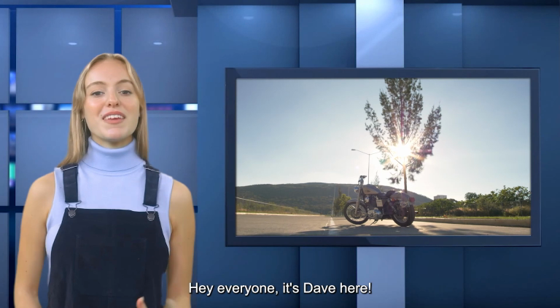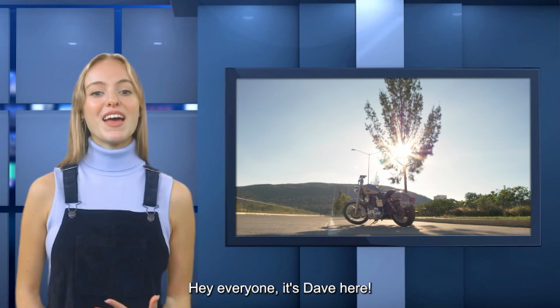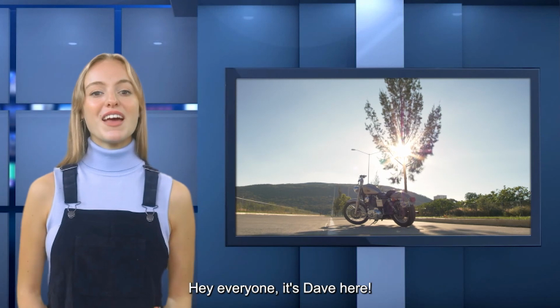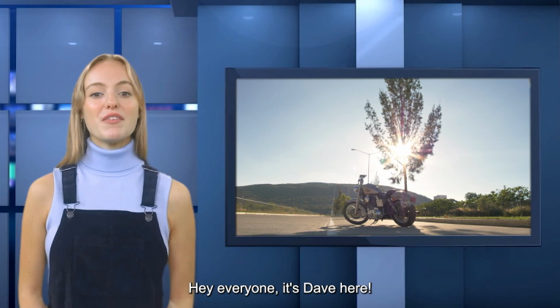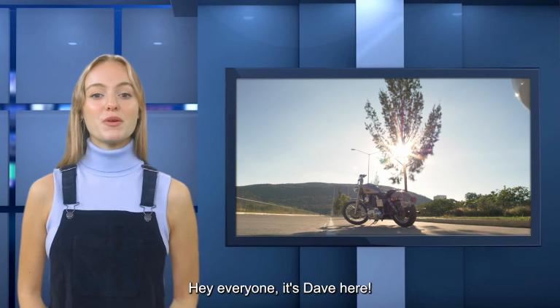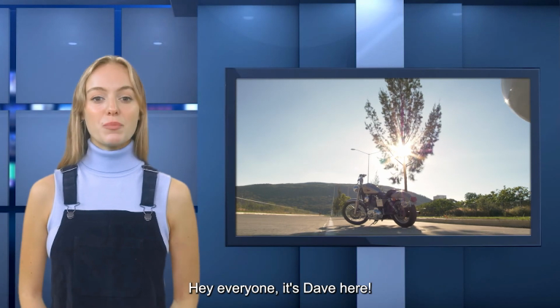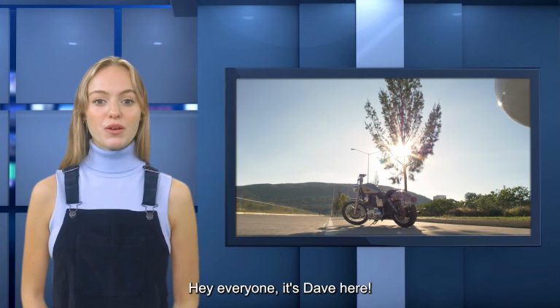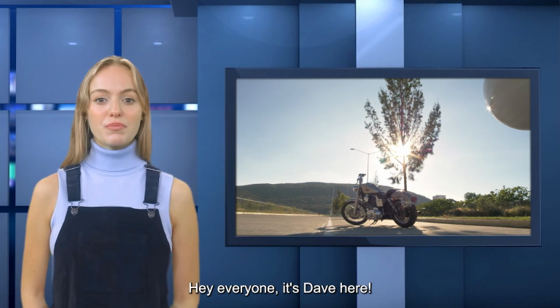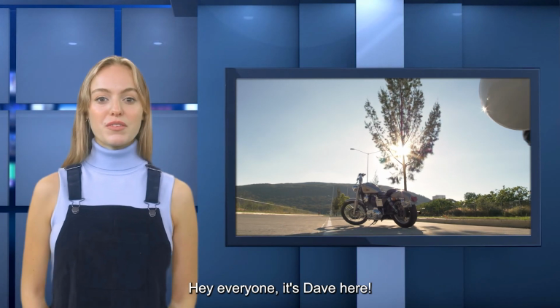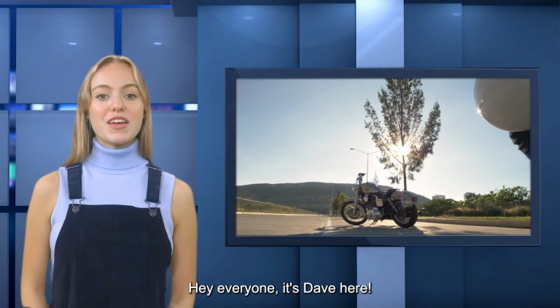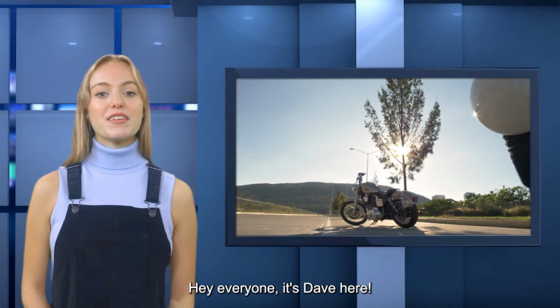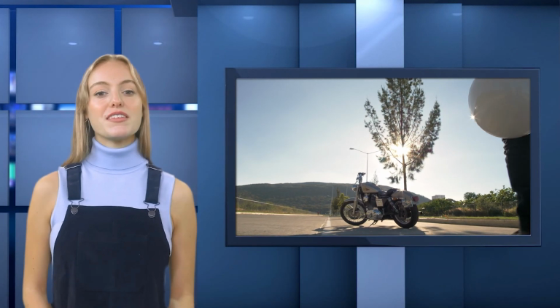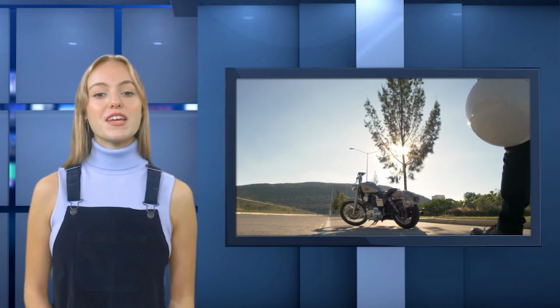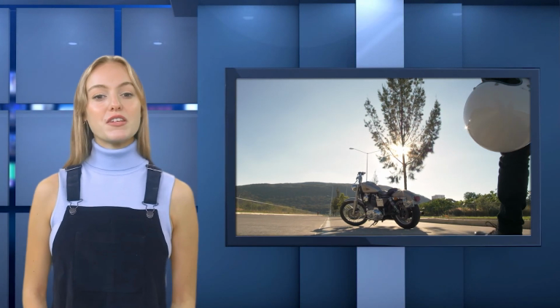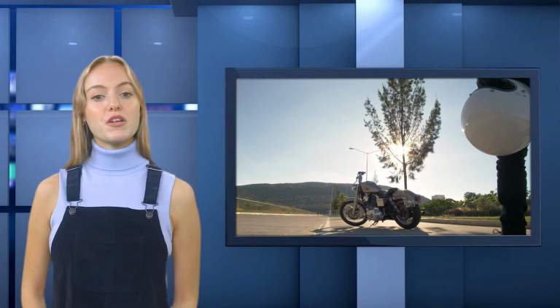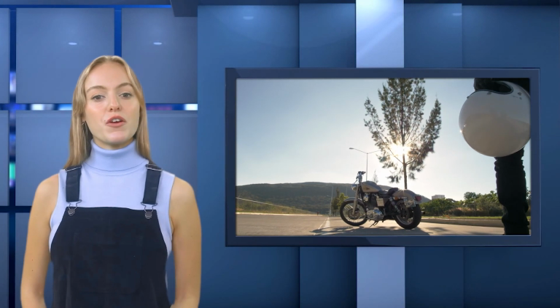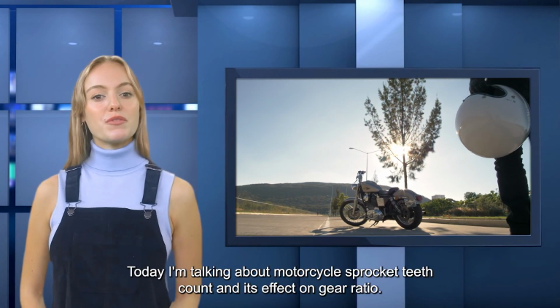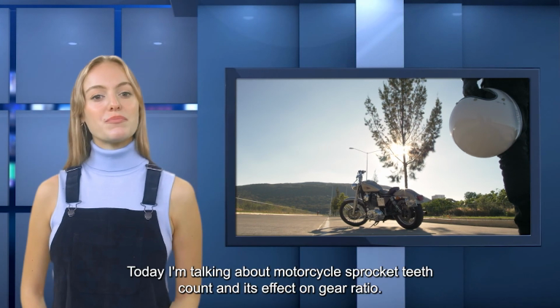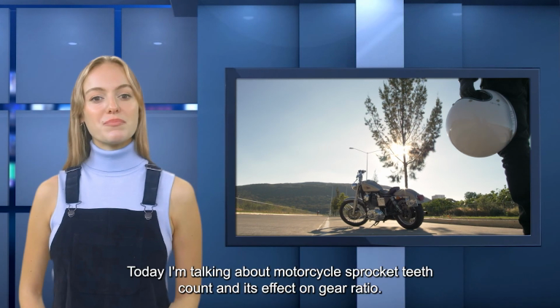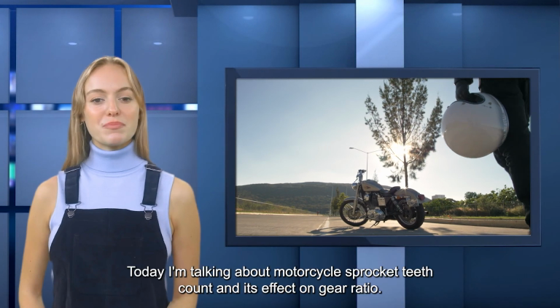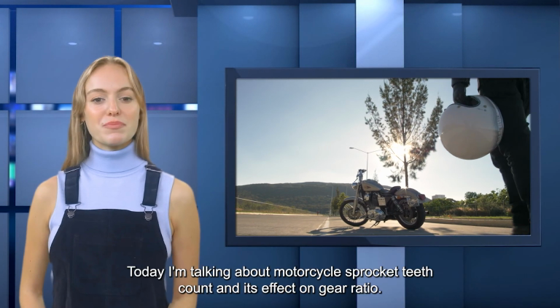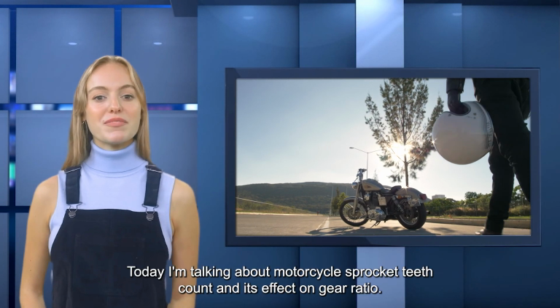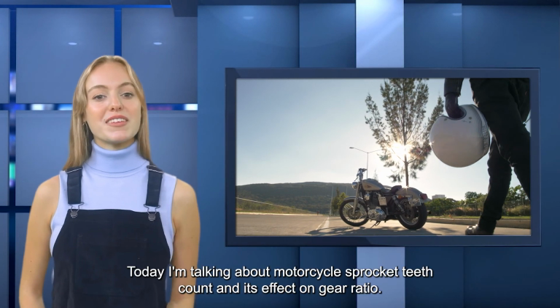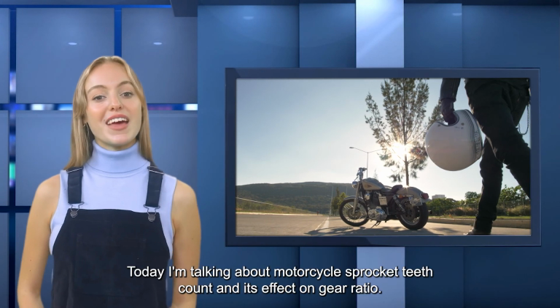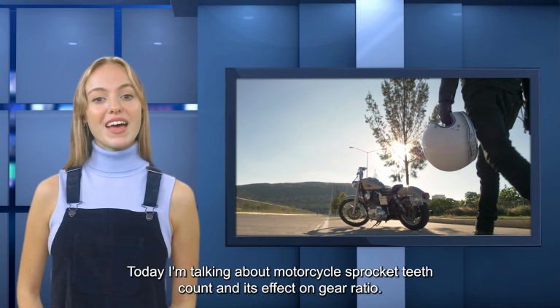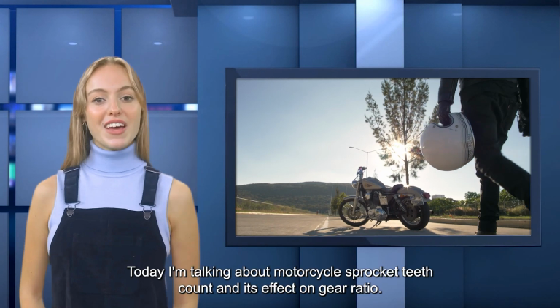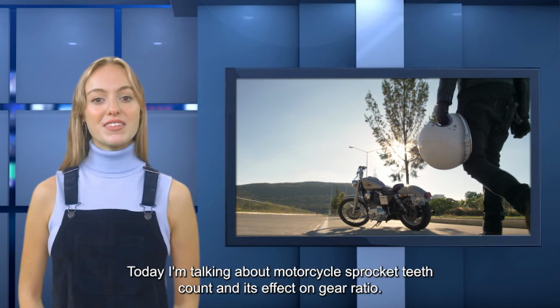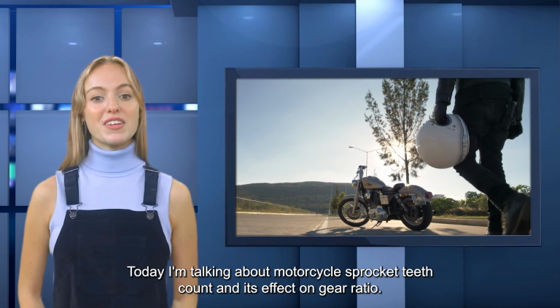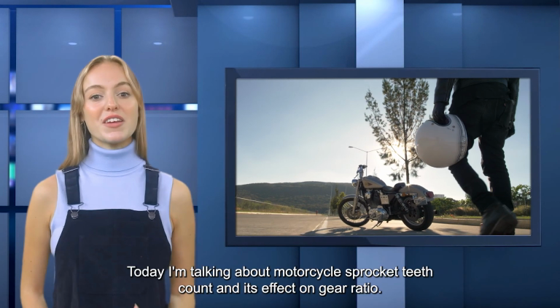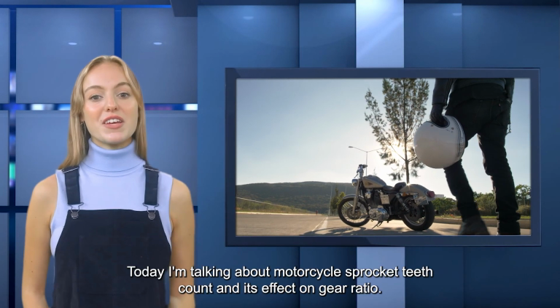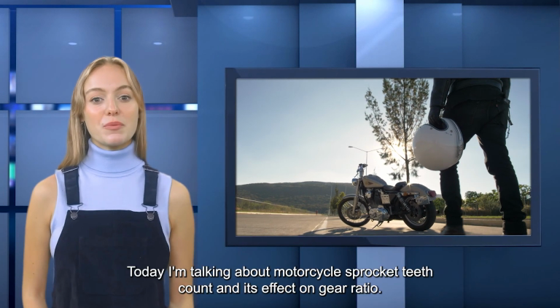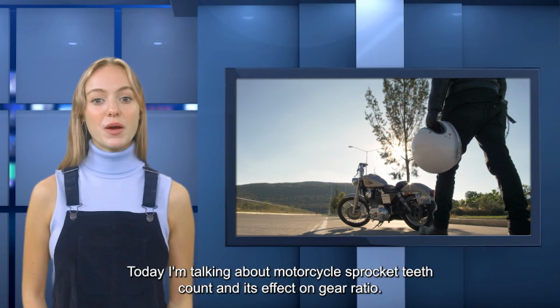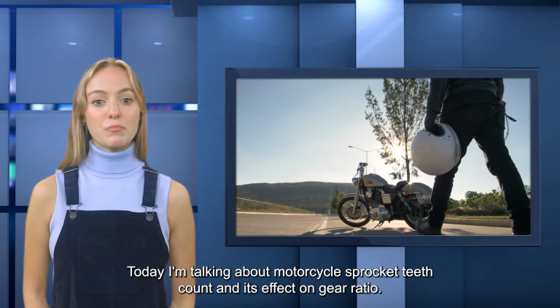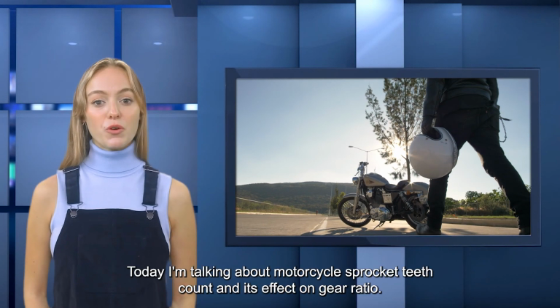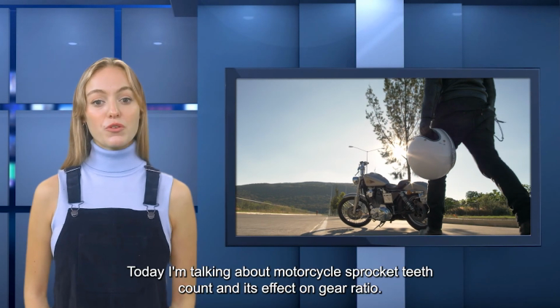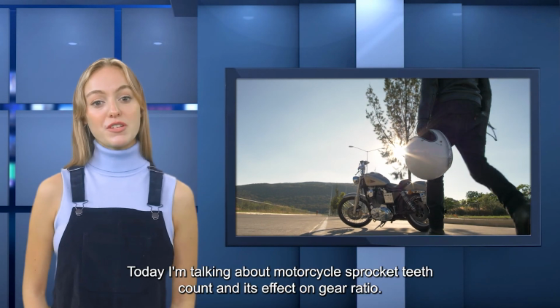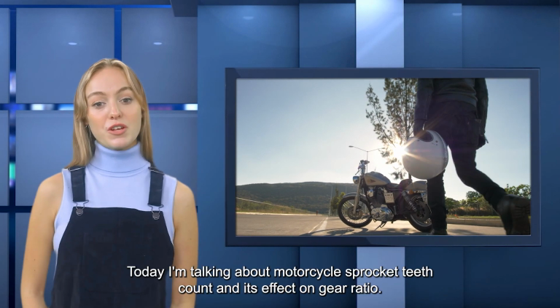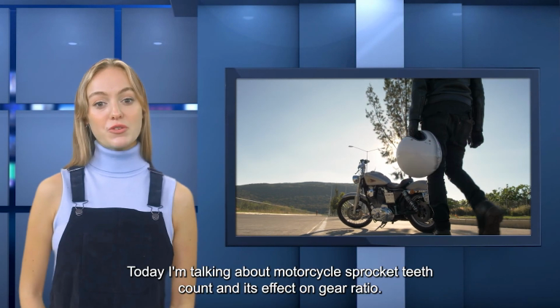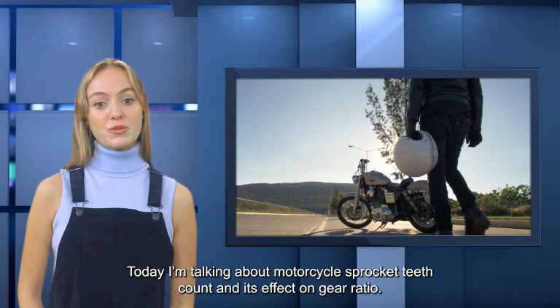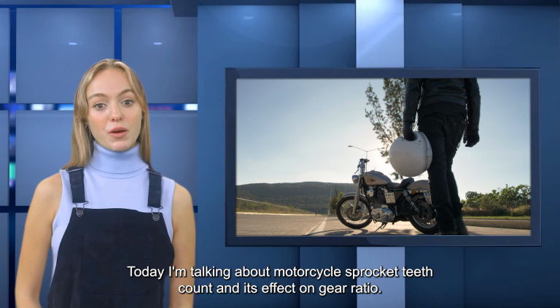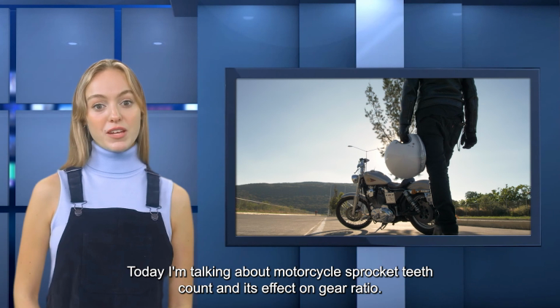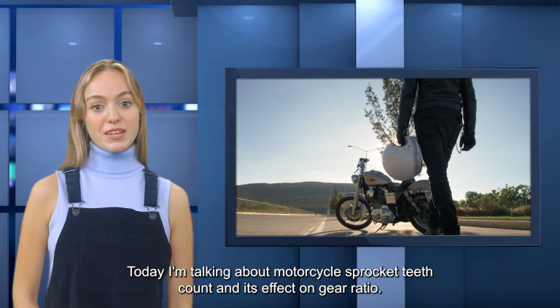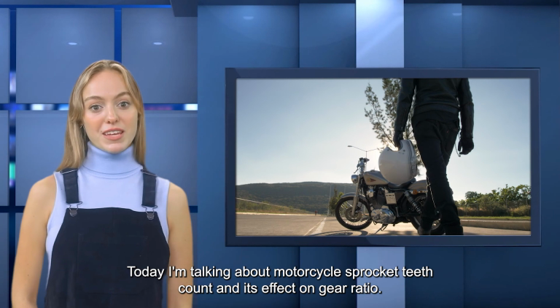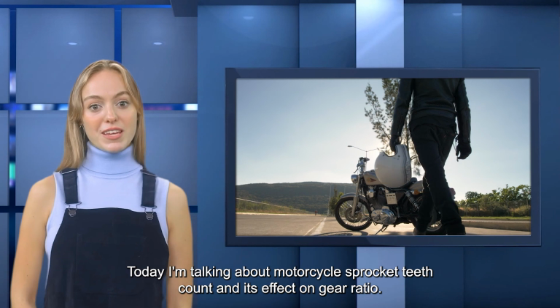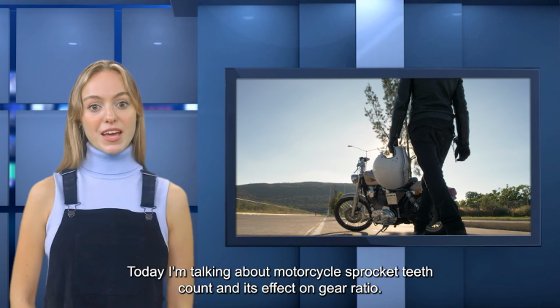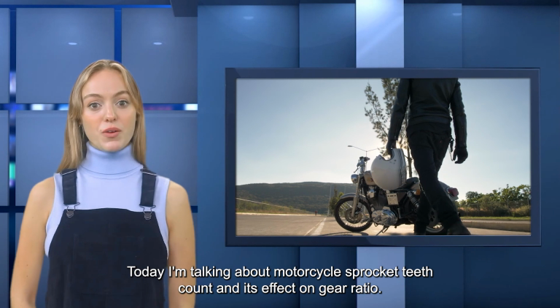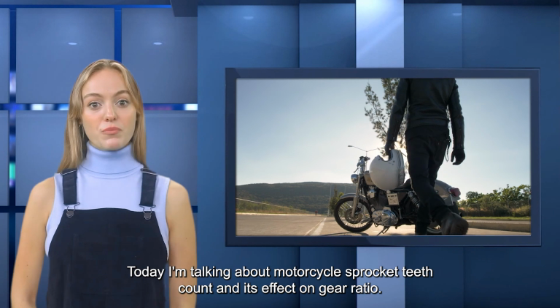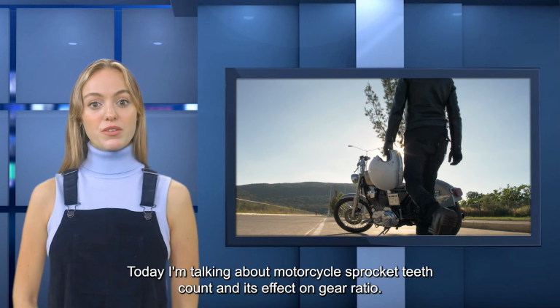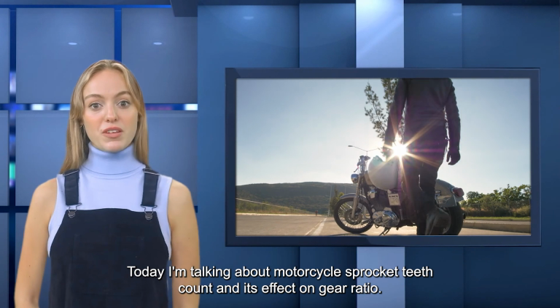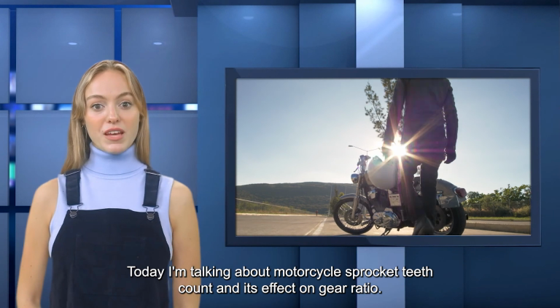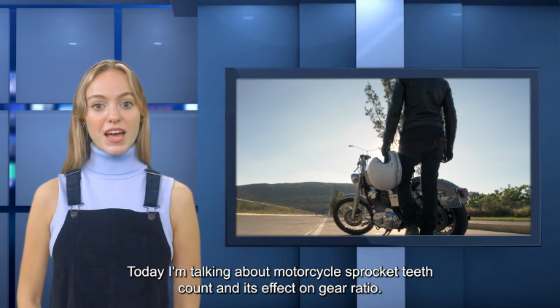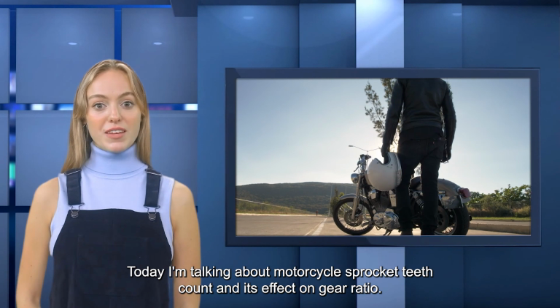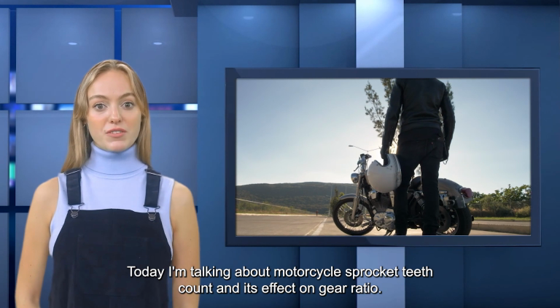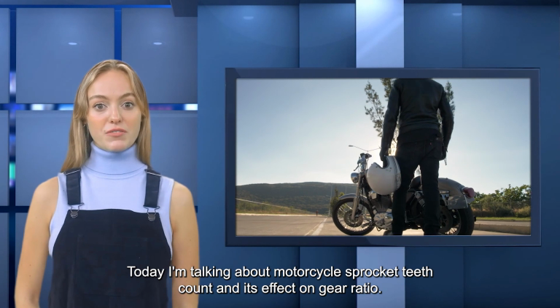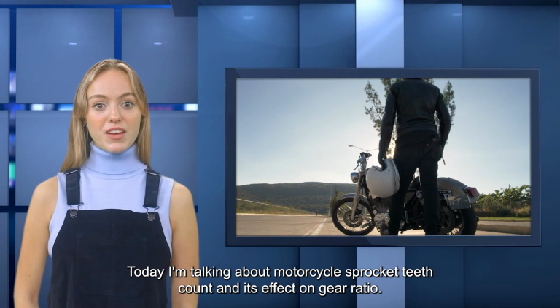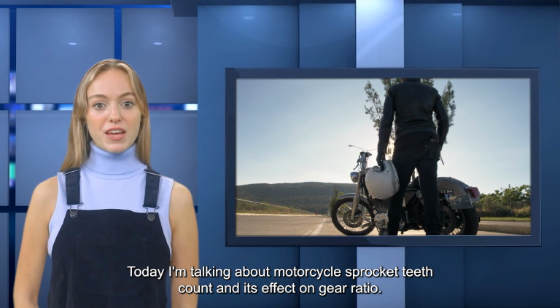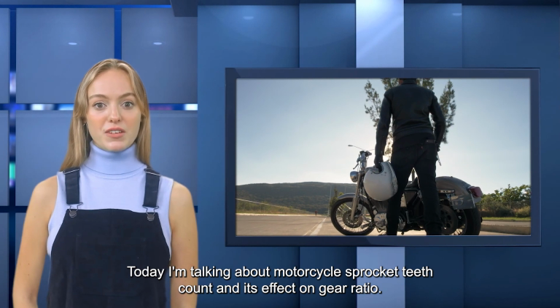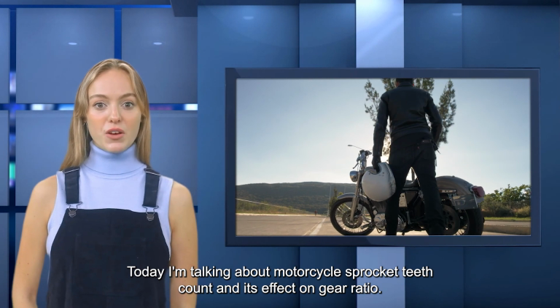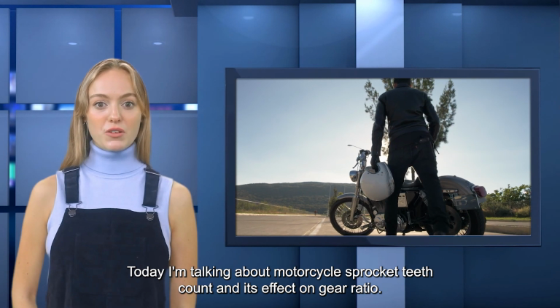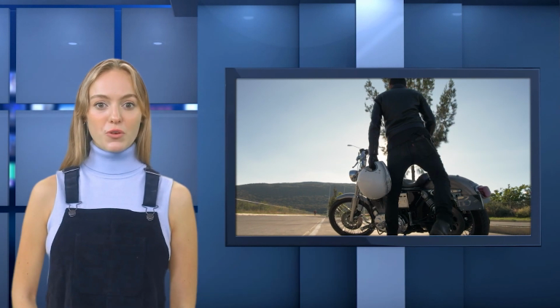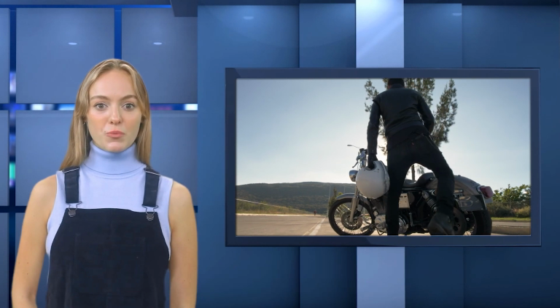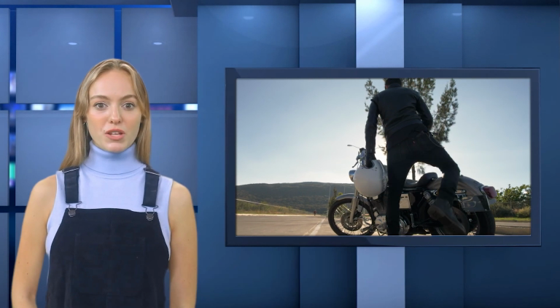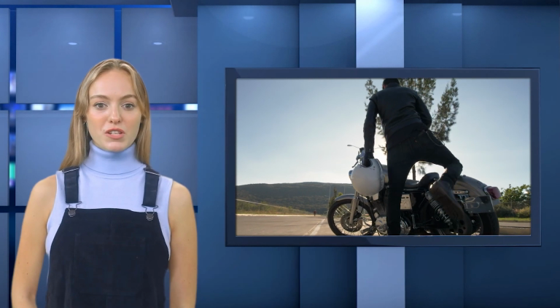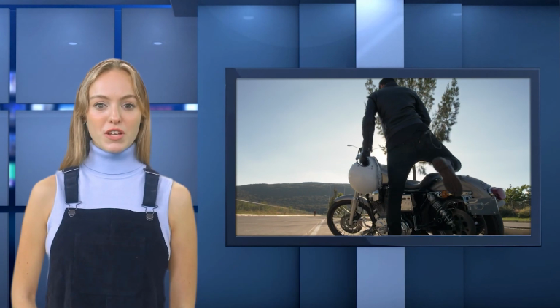Hey everyone, it's Dave here. Today I'm talking about motorcycle sprocket teeth count and its effect on gear ratio.